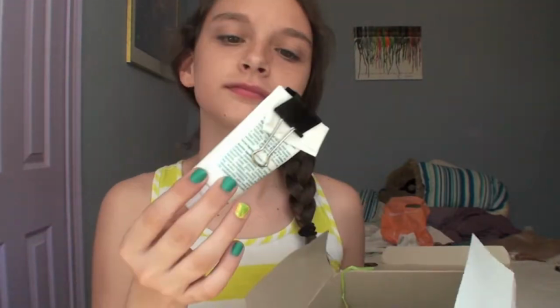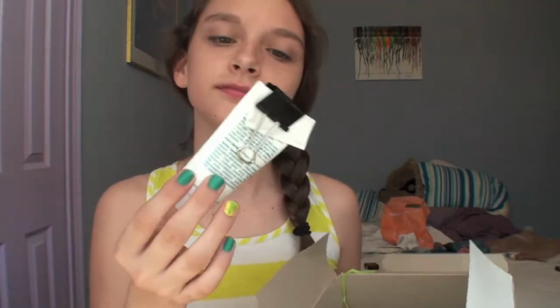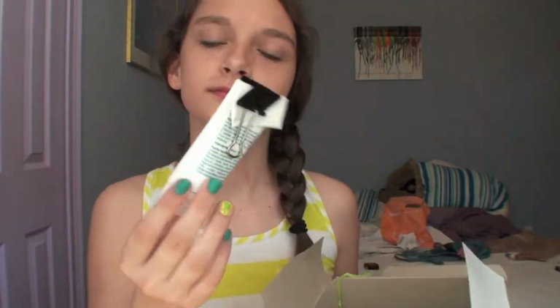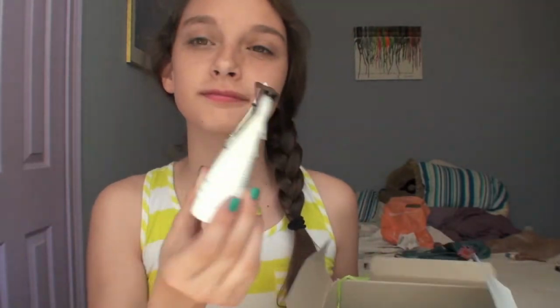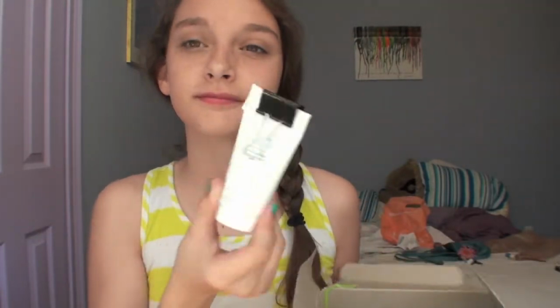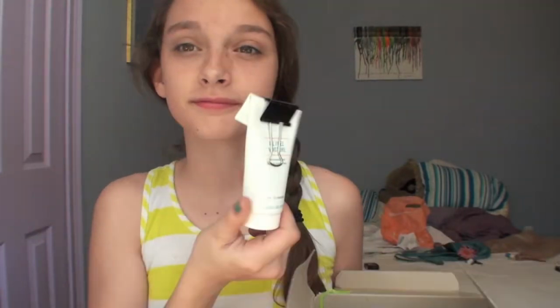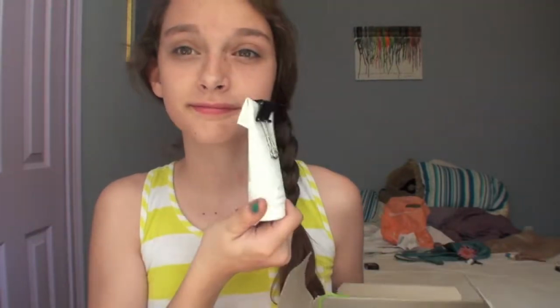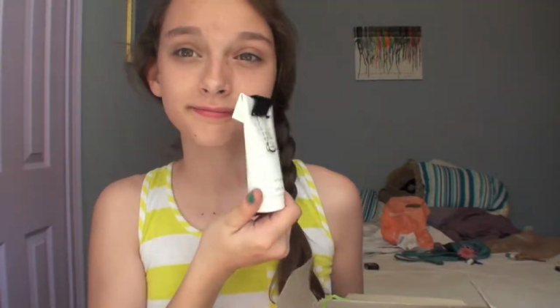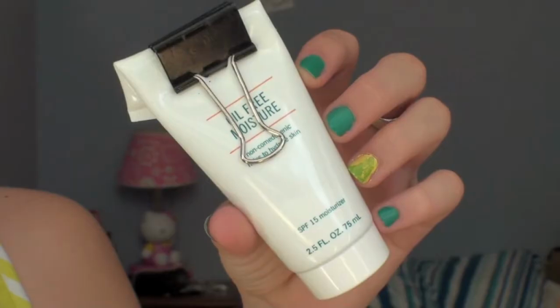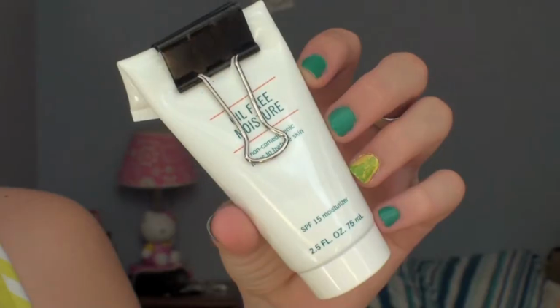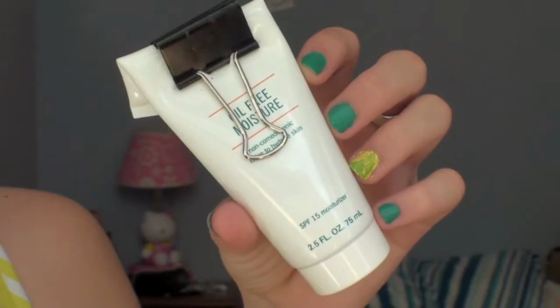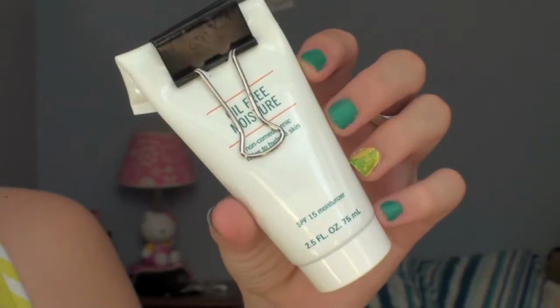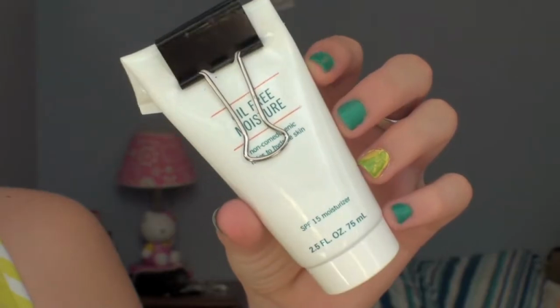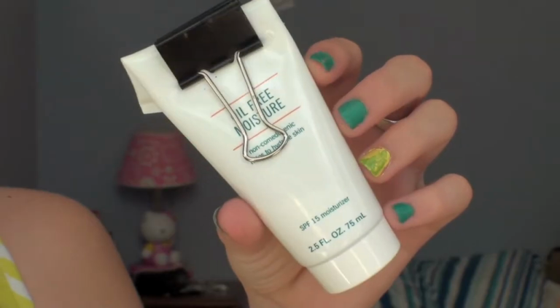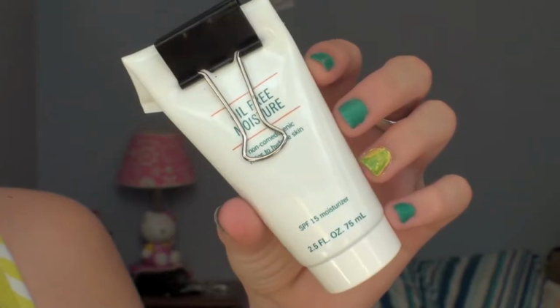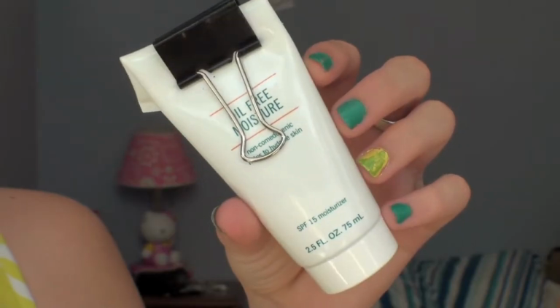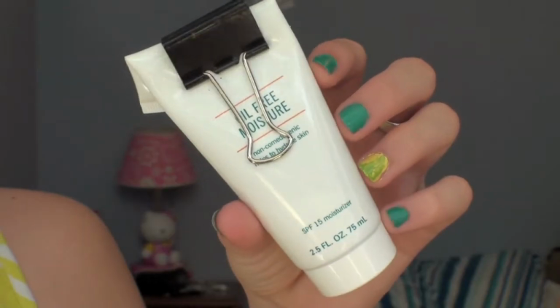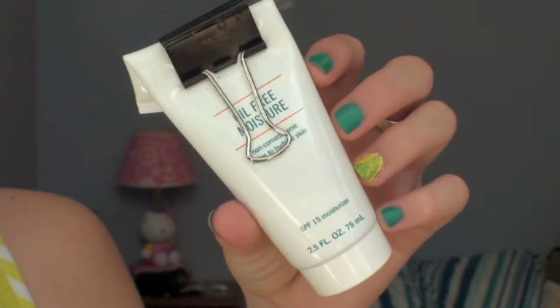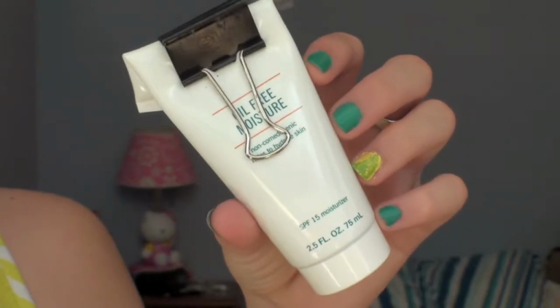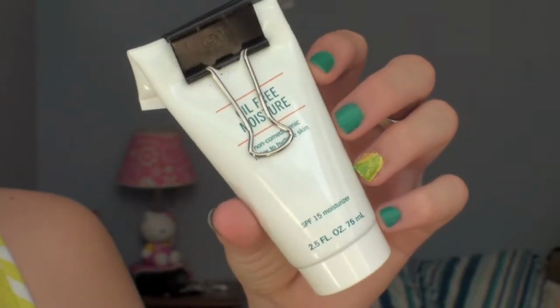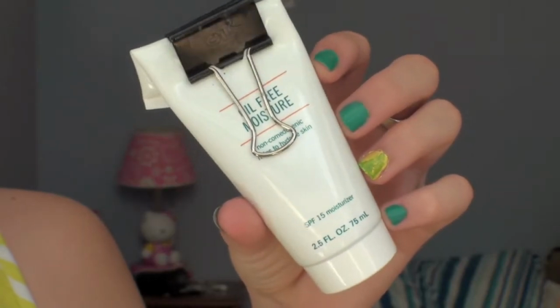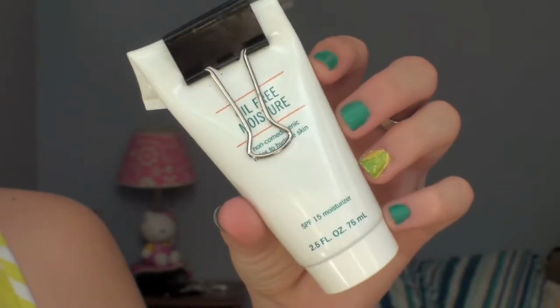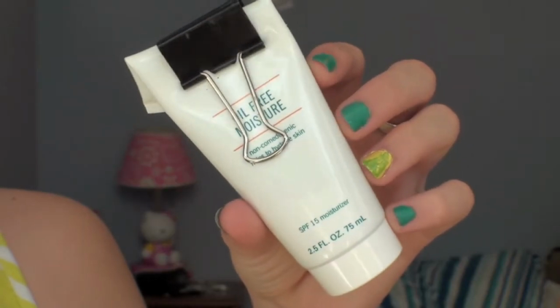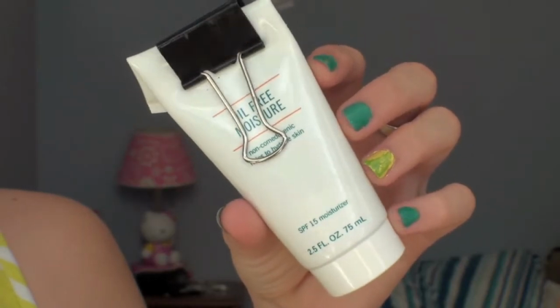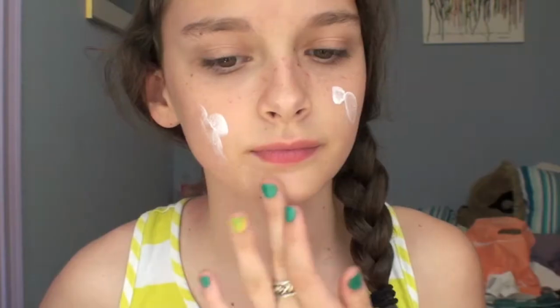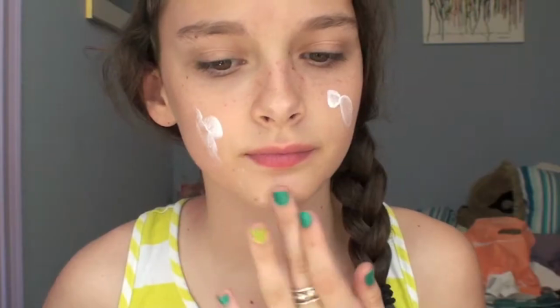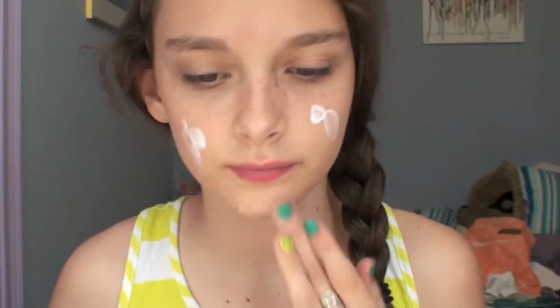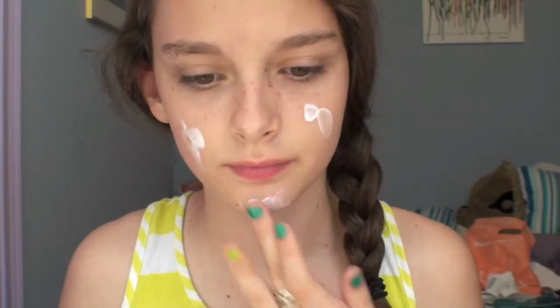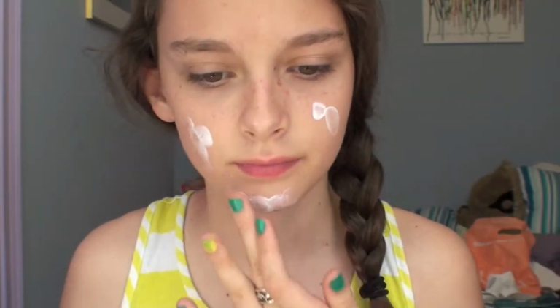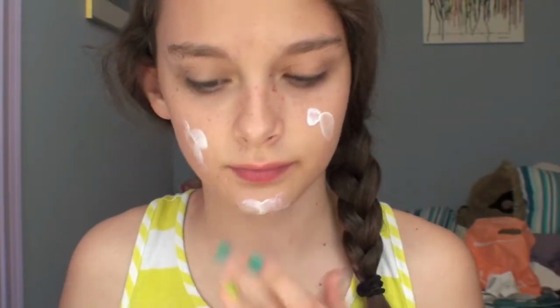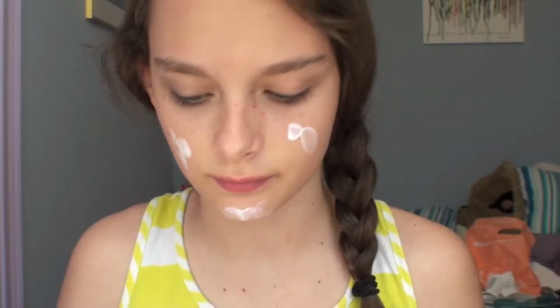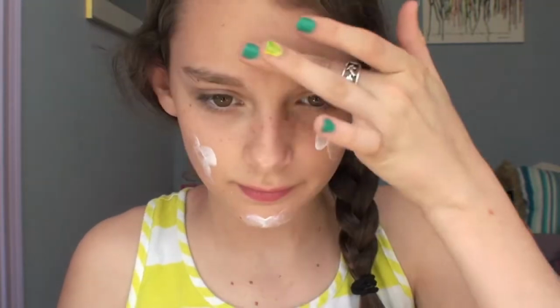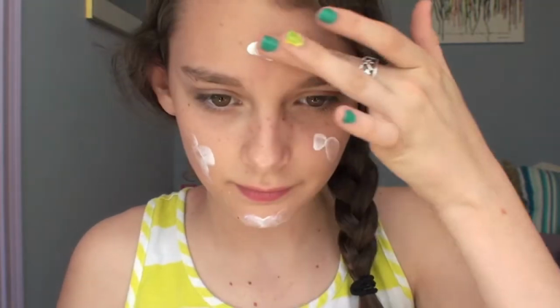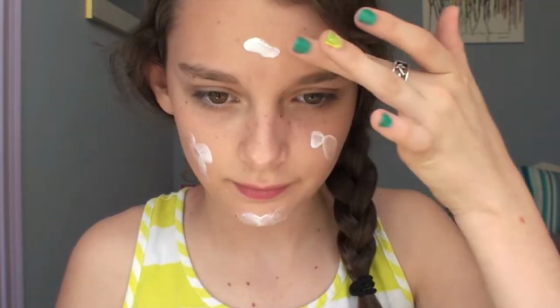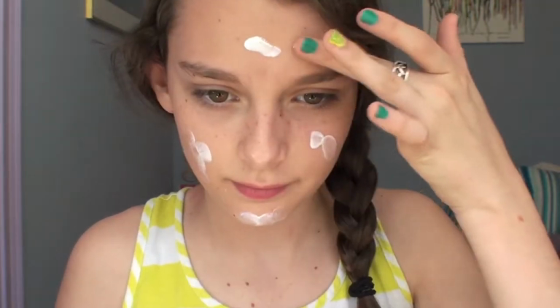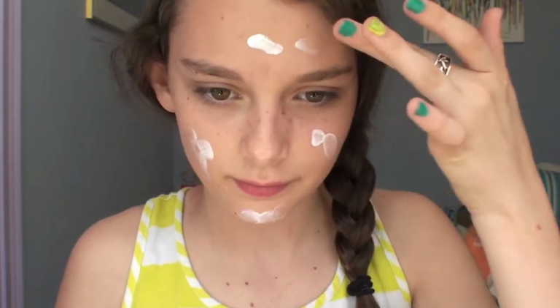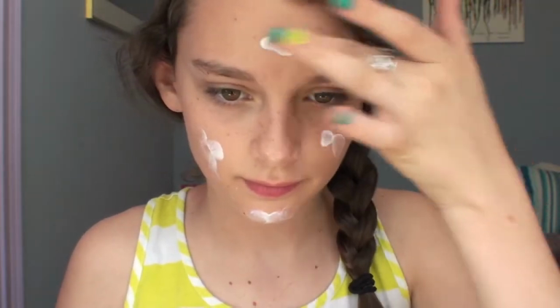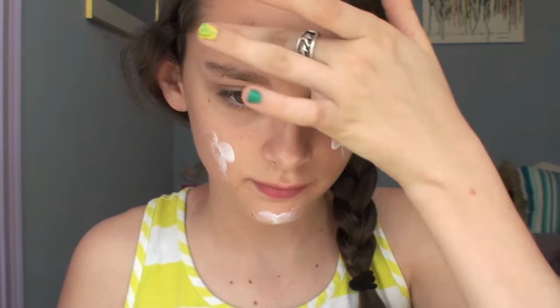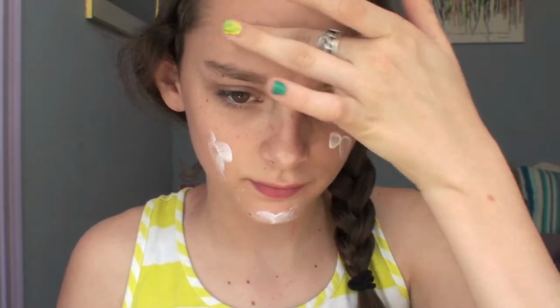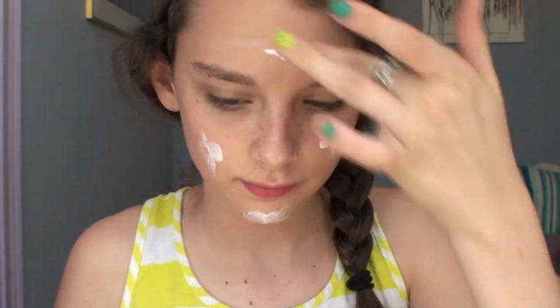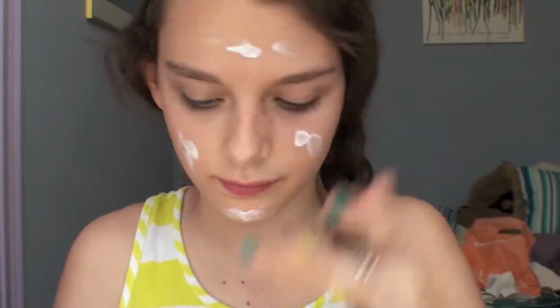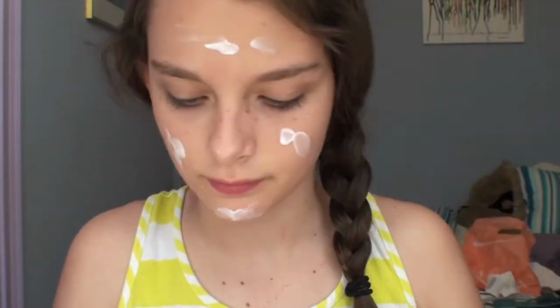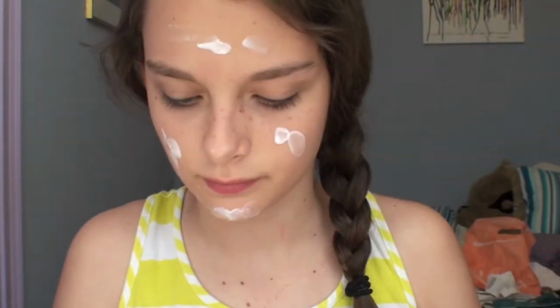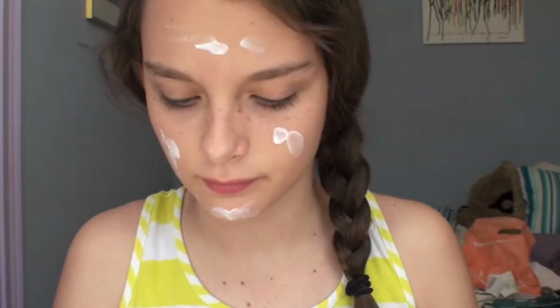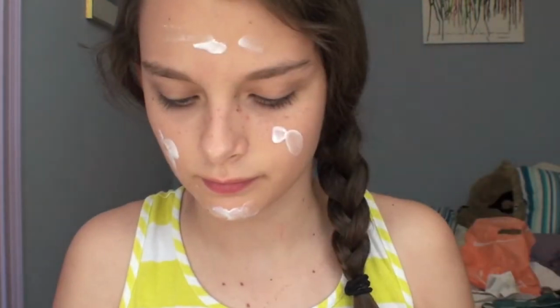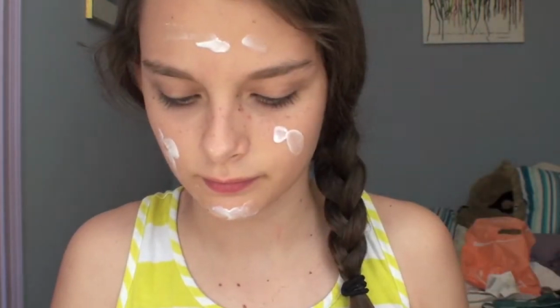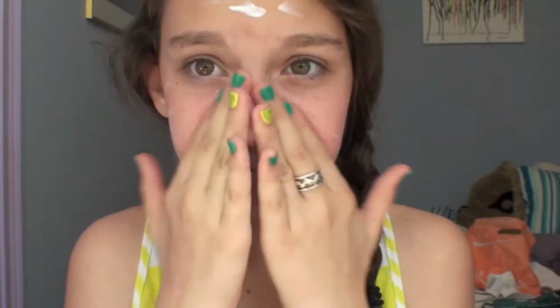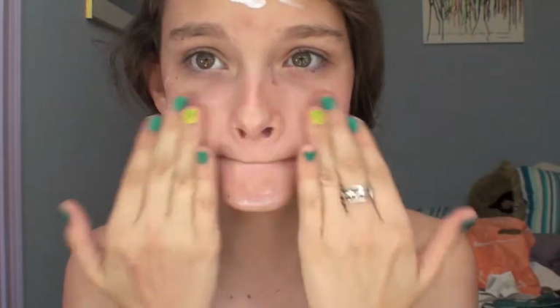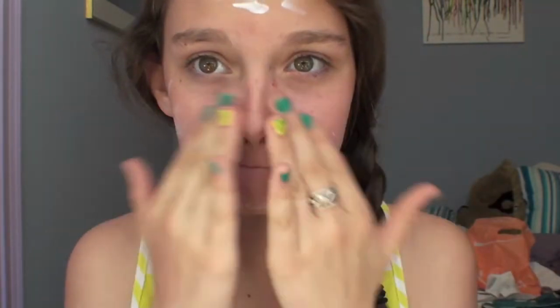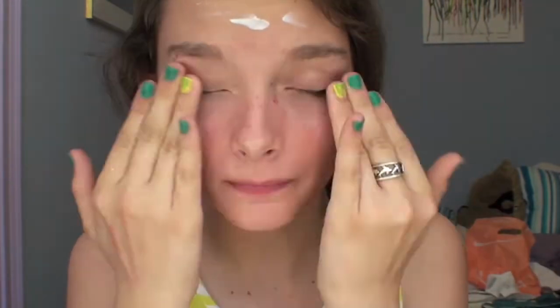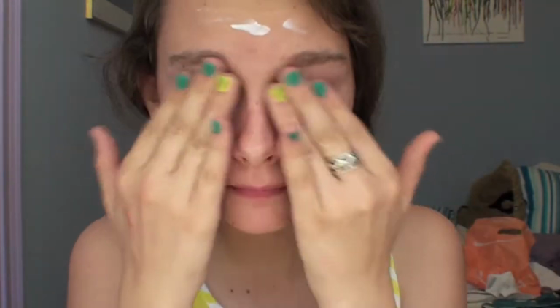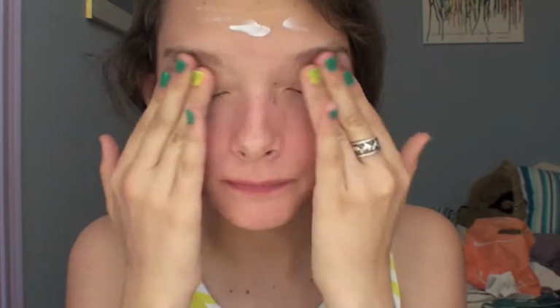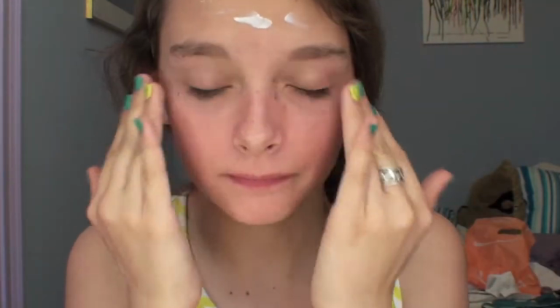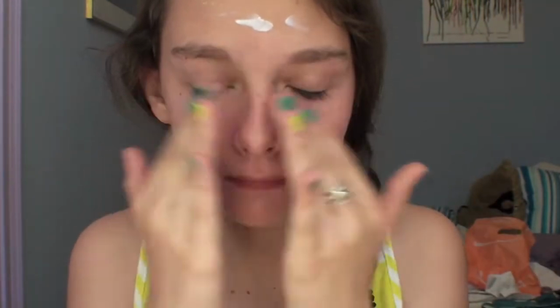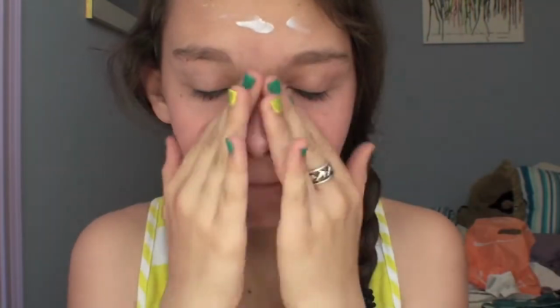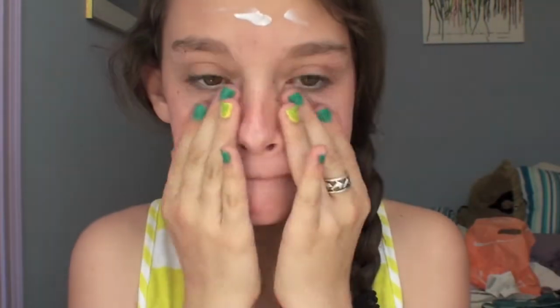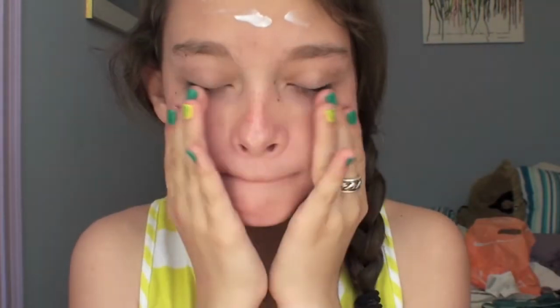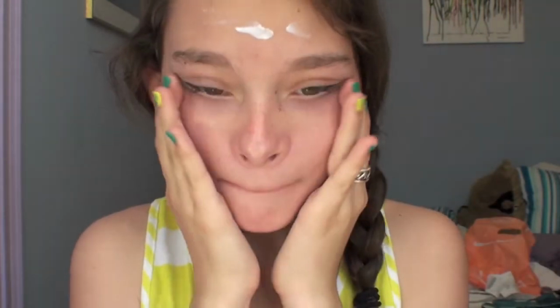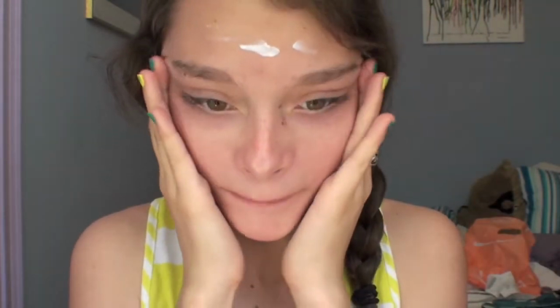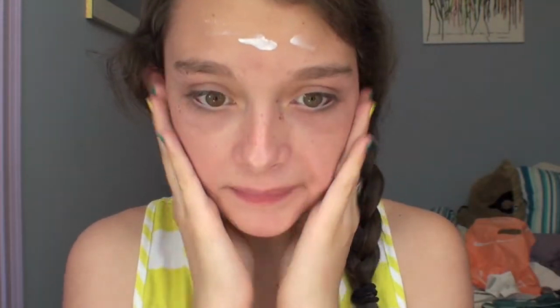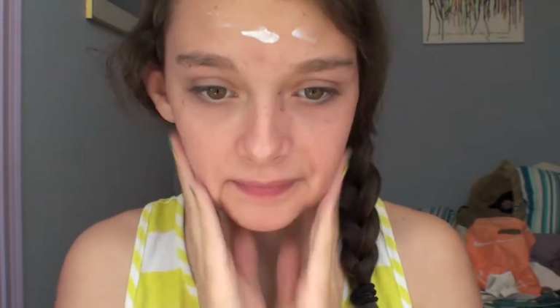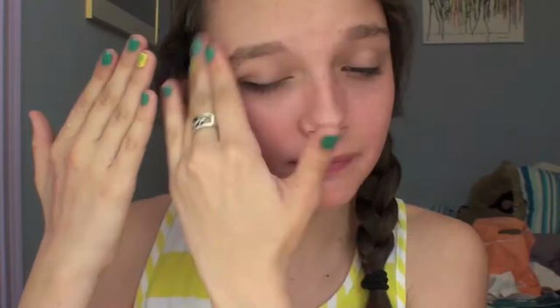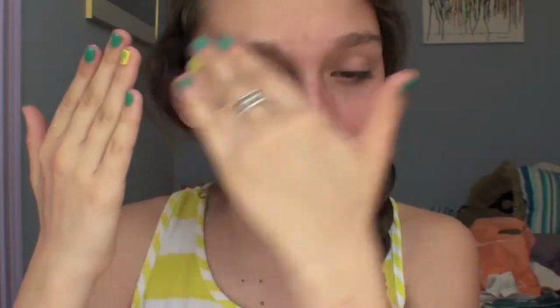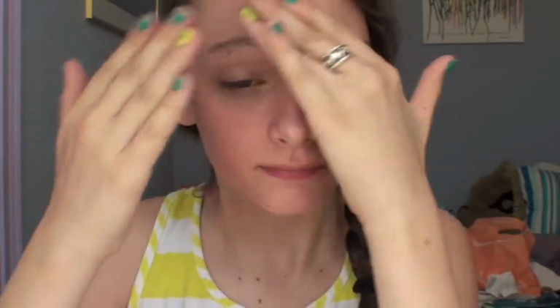The first product I'll be using is my Proactive Oil Free Moisturizer with SPF 15. I'll just be dotting this all over my face and blending it out.